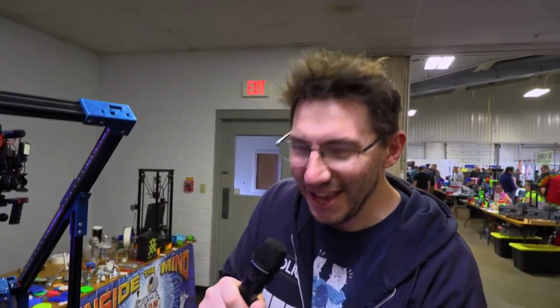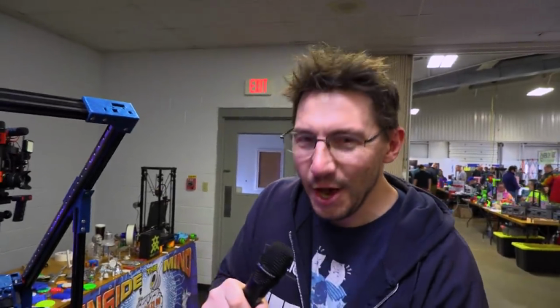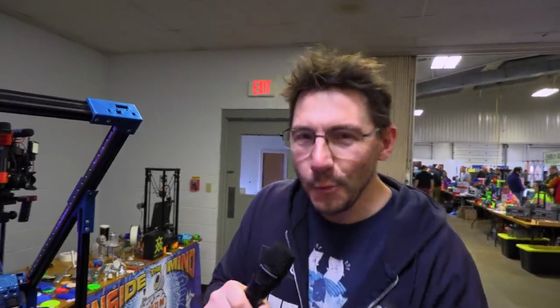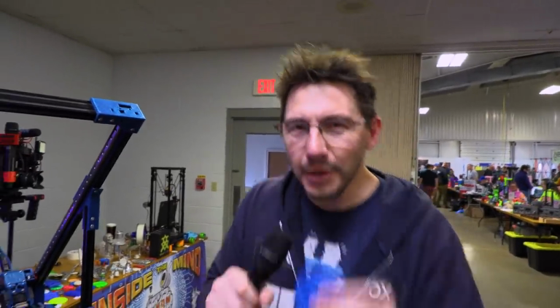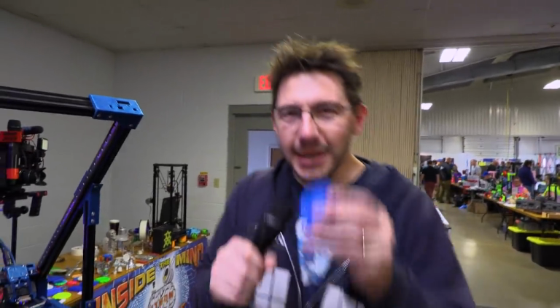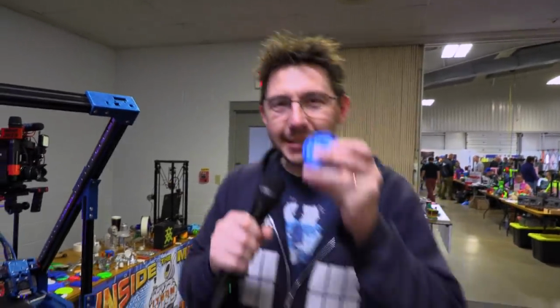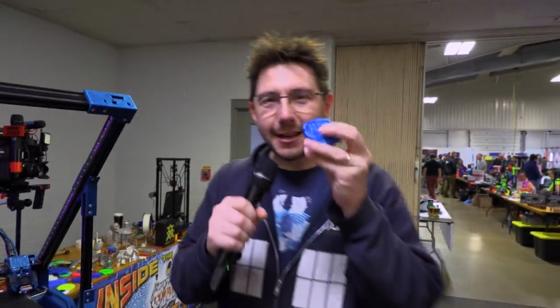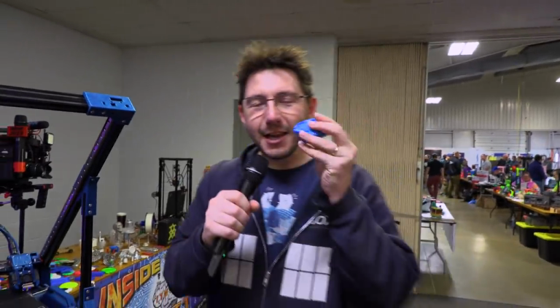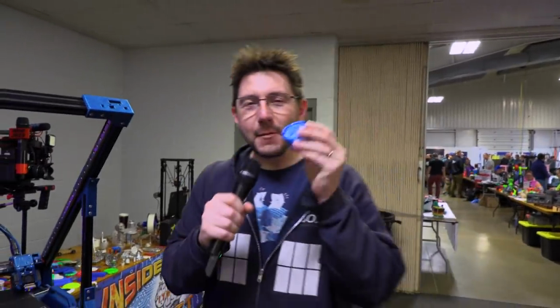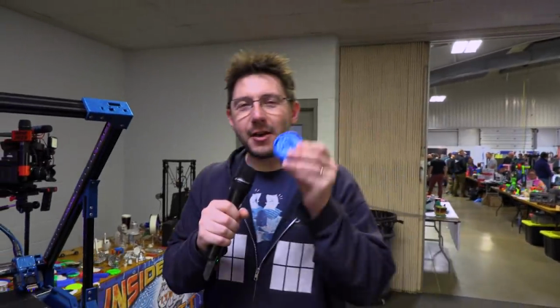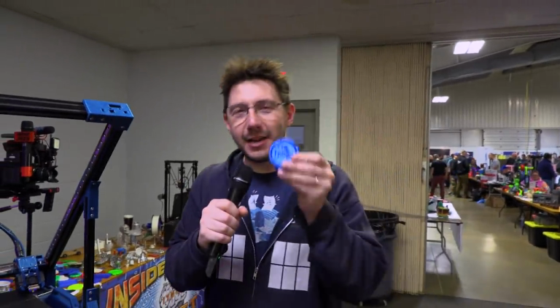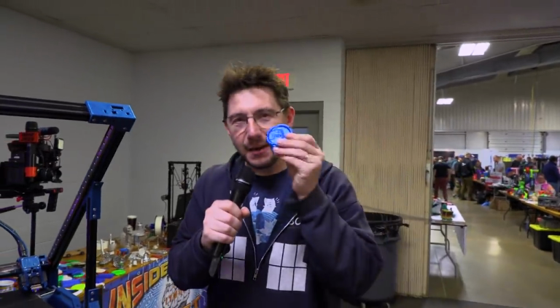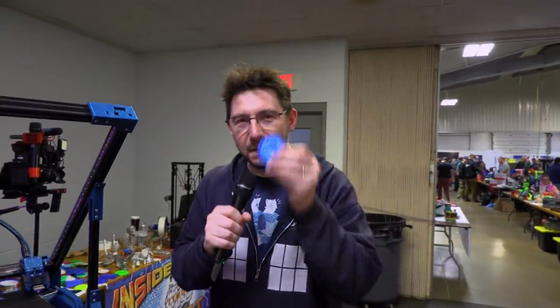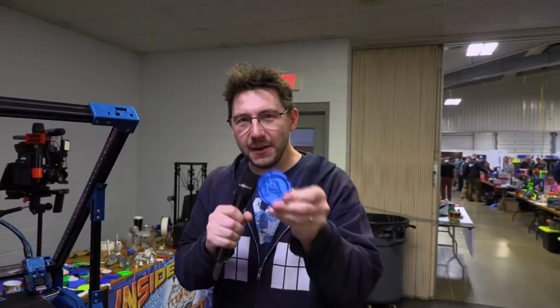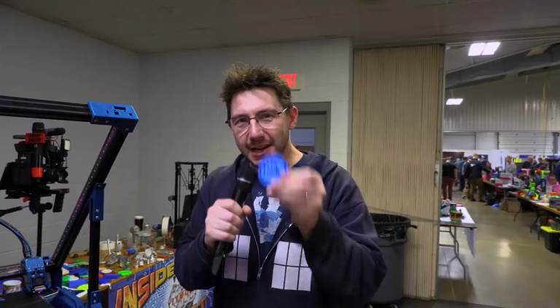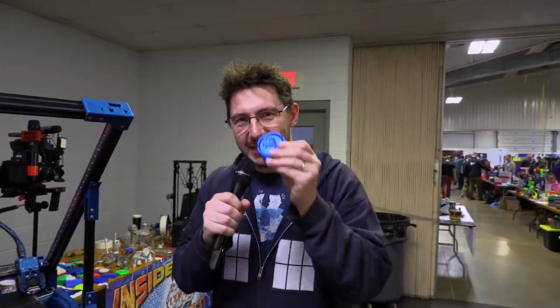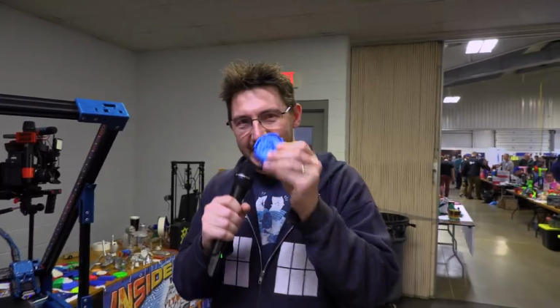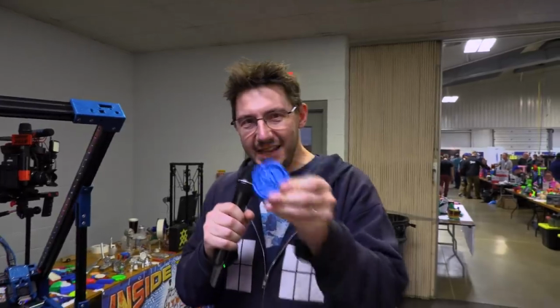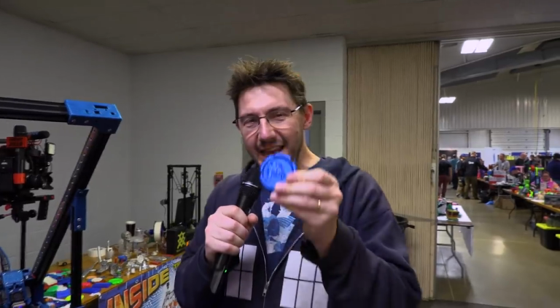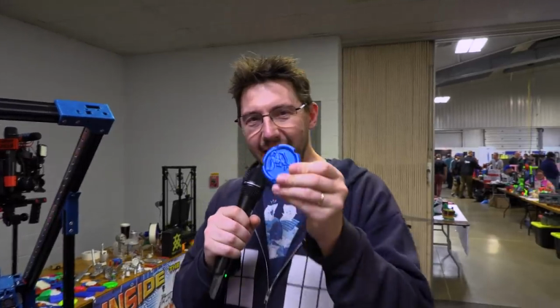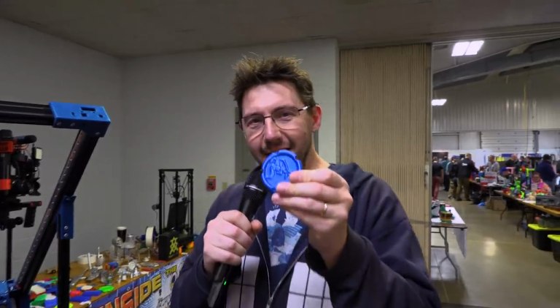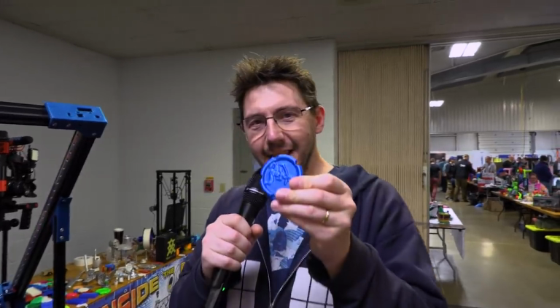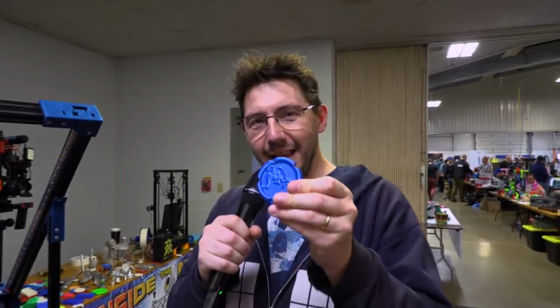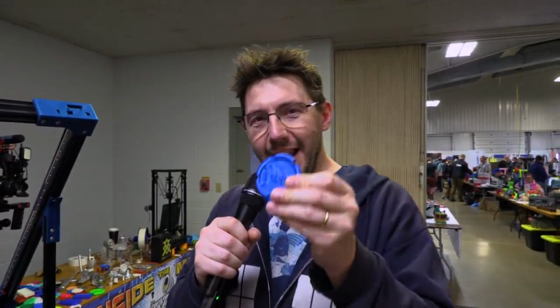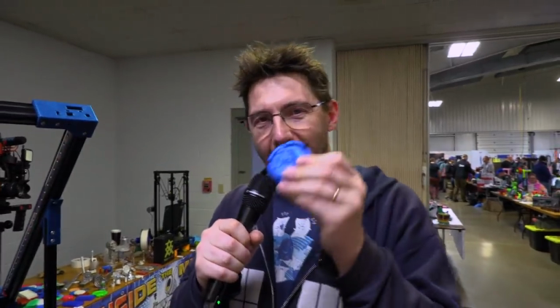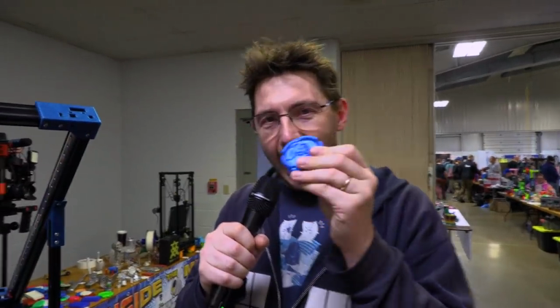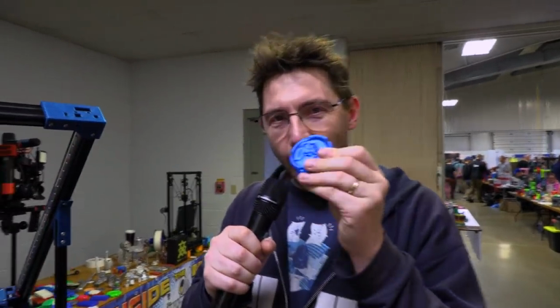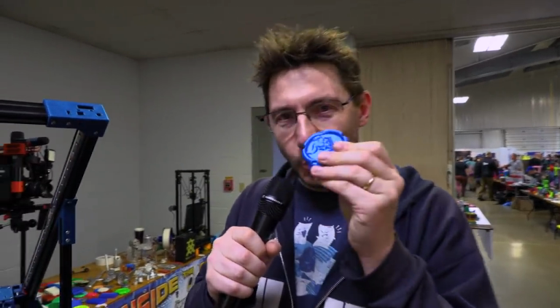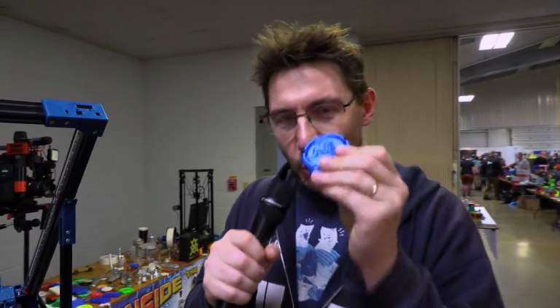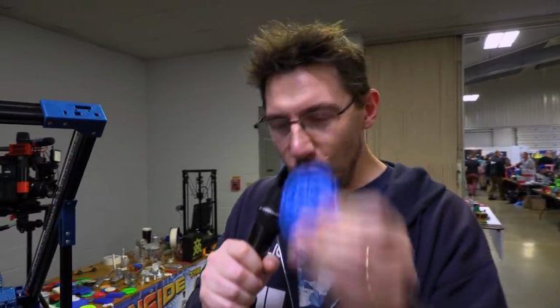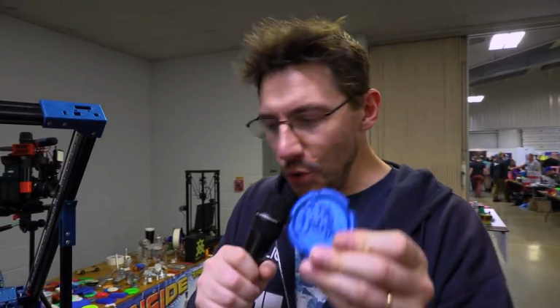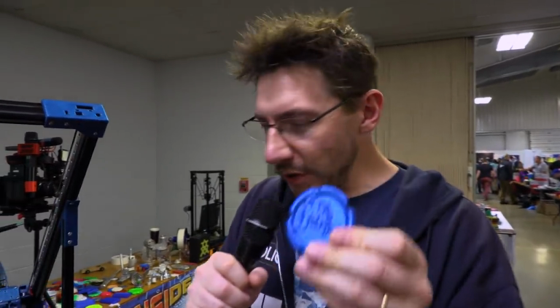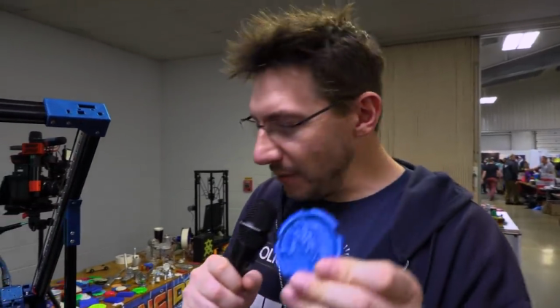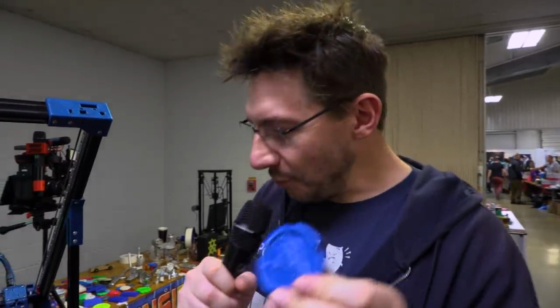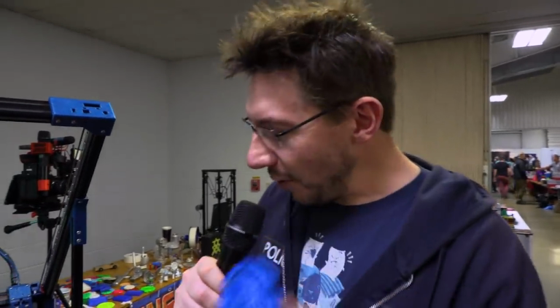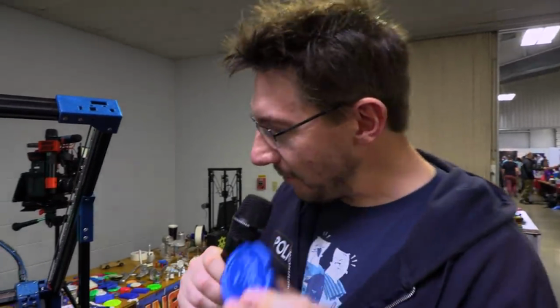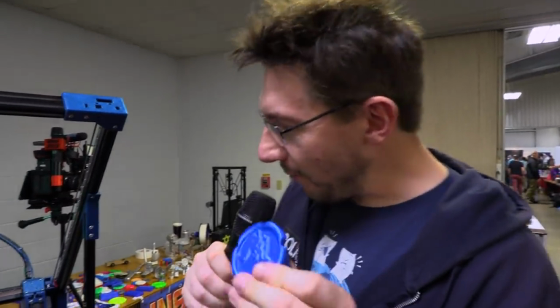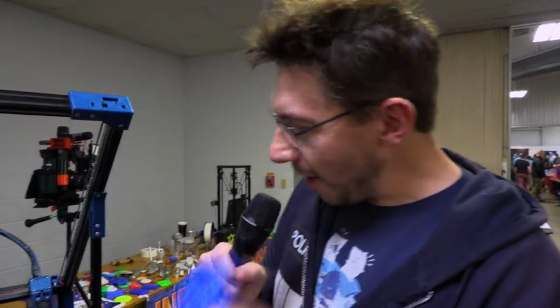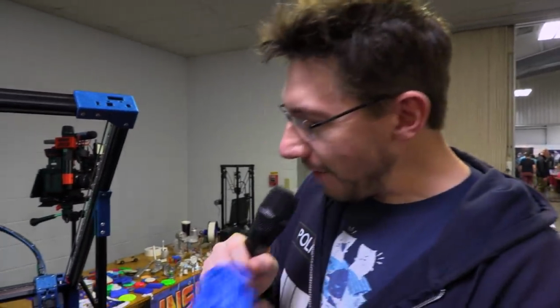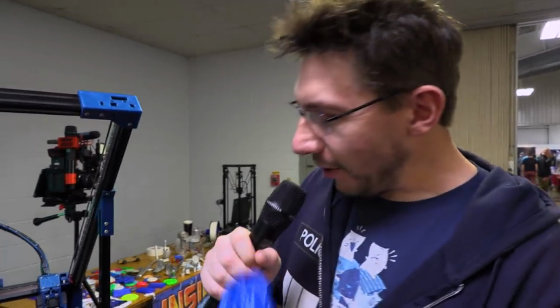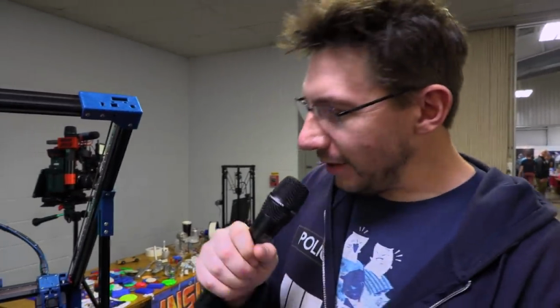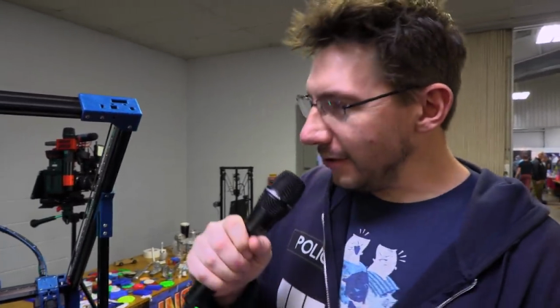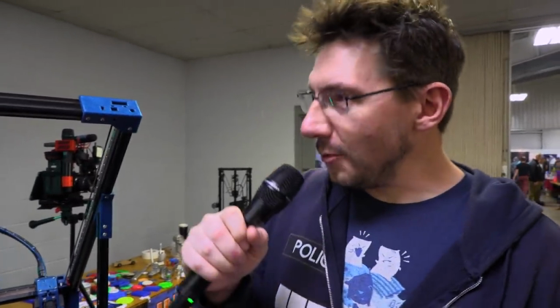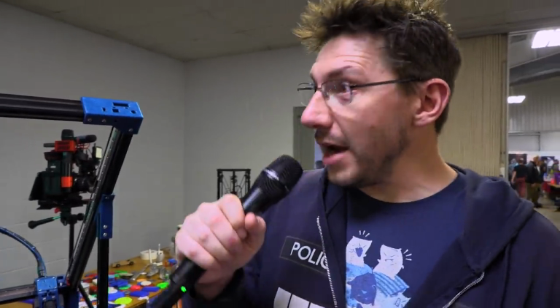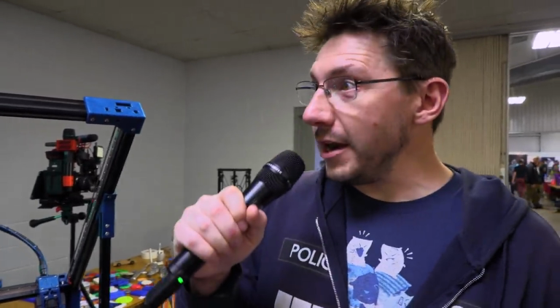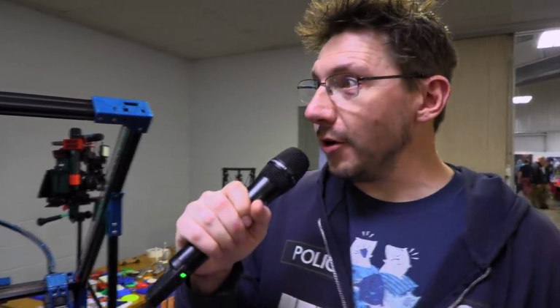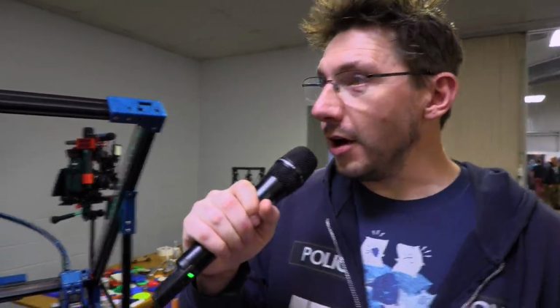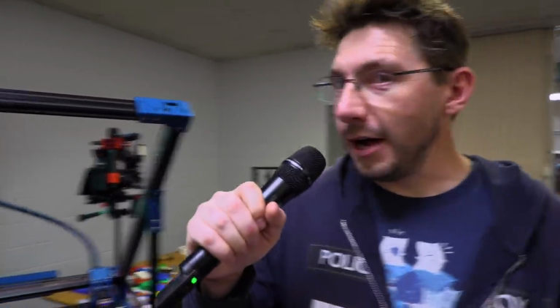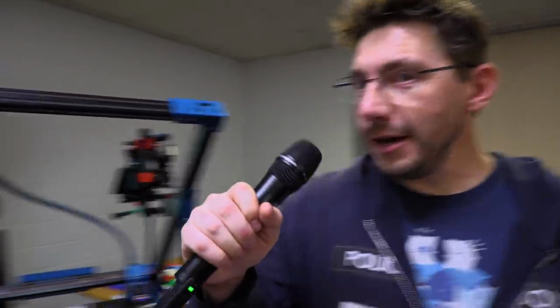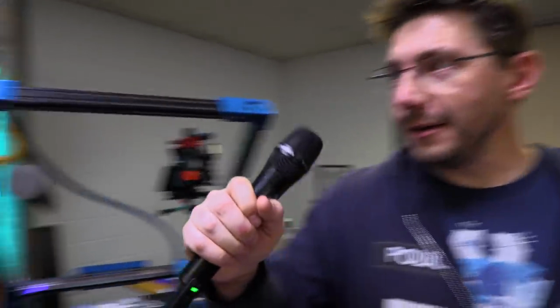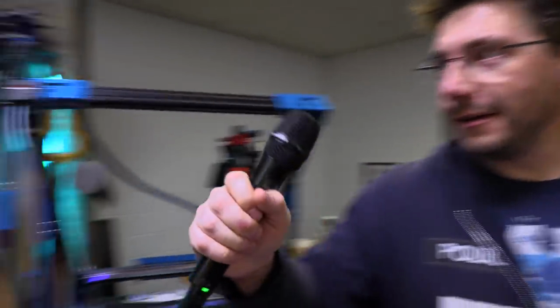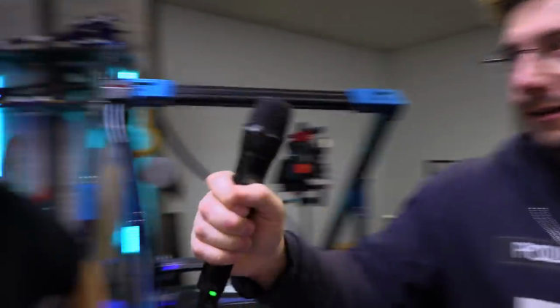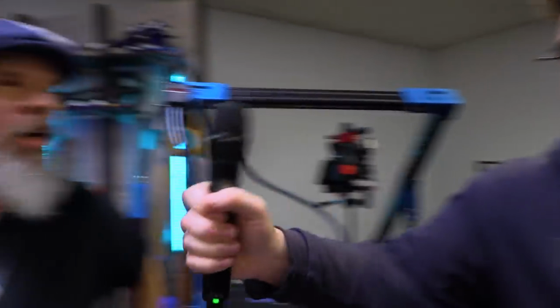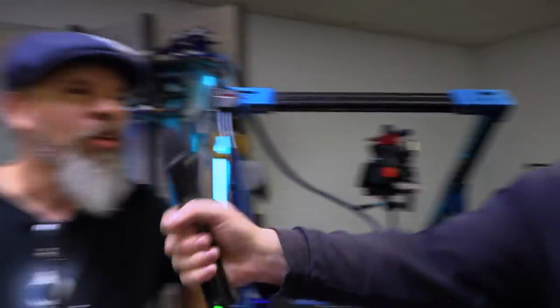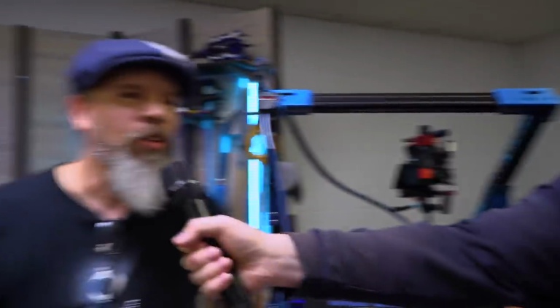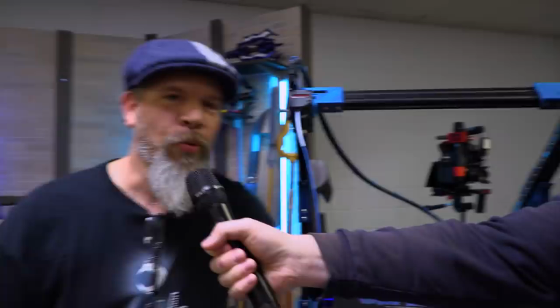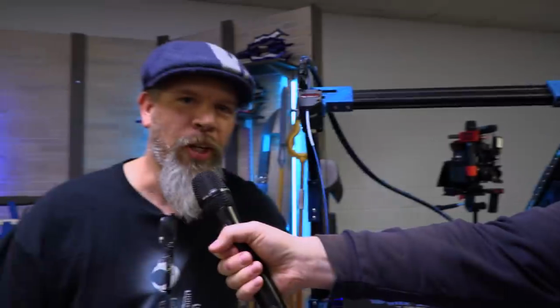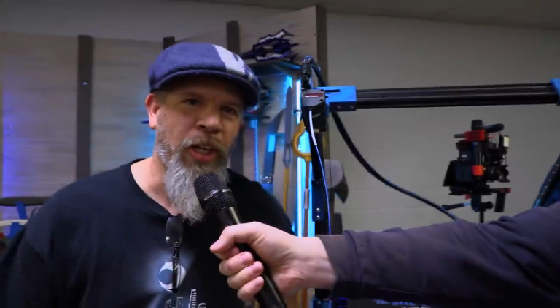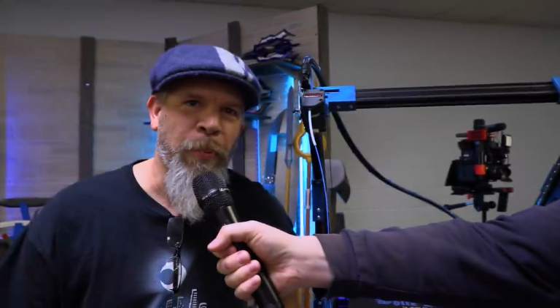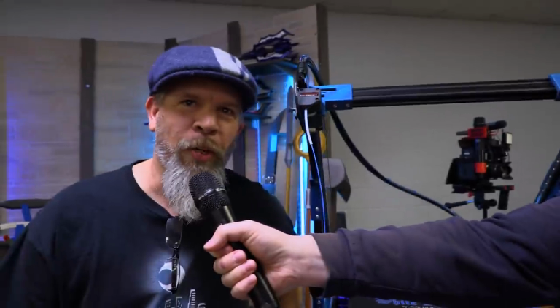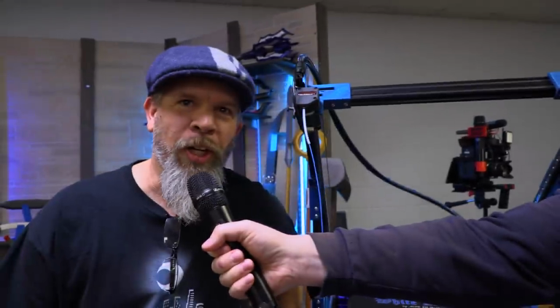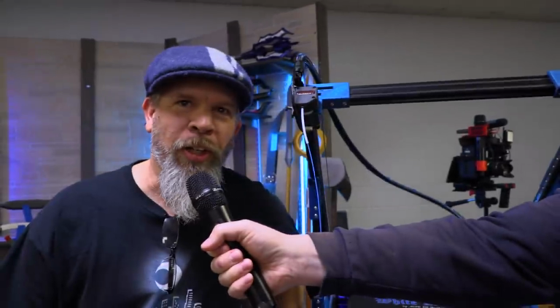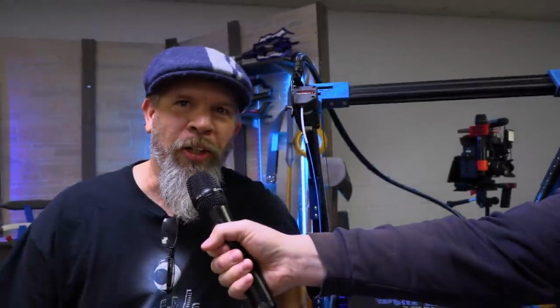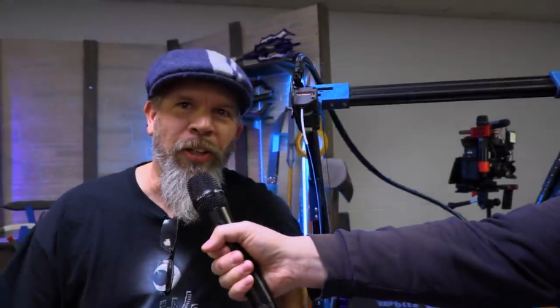We're going to talk about an infinite Z, and how you can print forever, right here on 3D Printing Nerd.